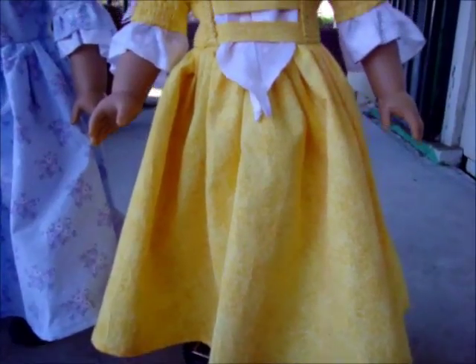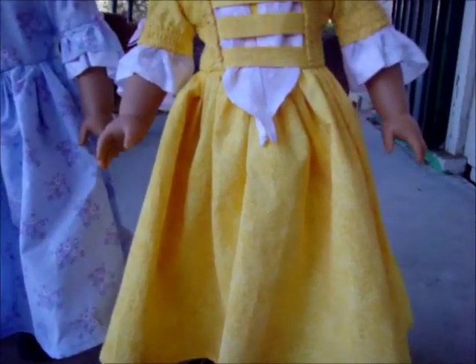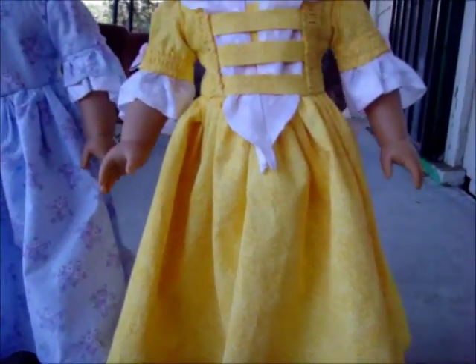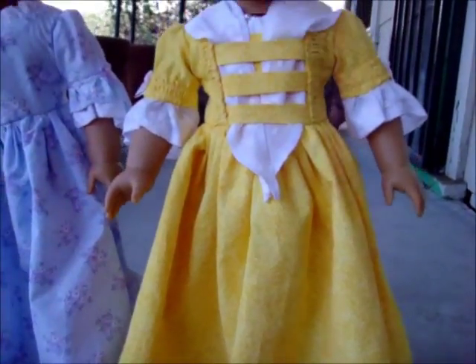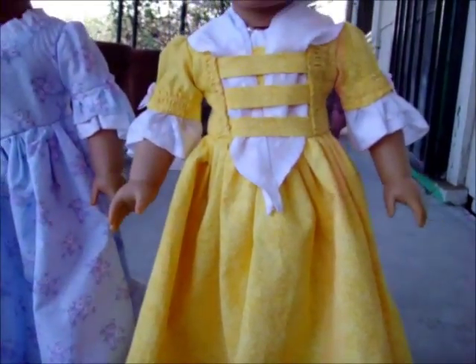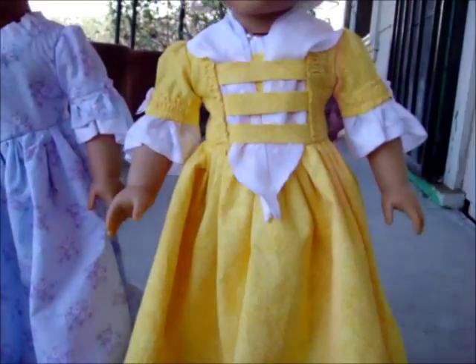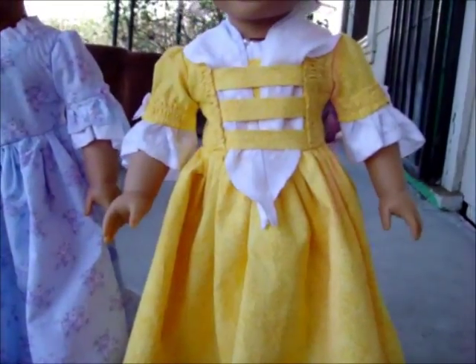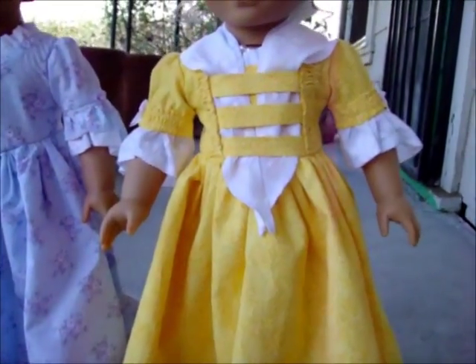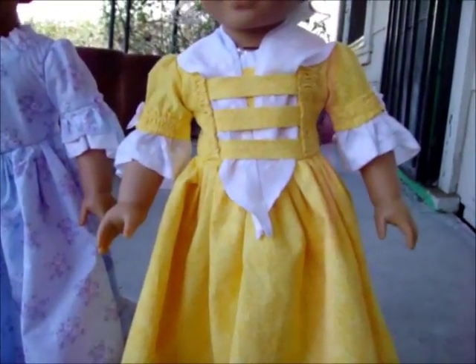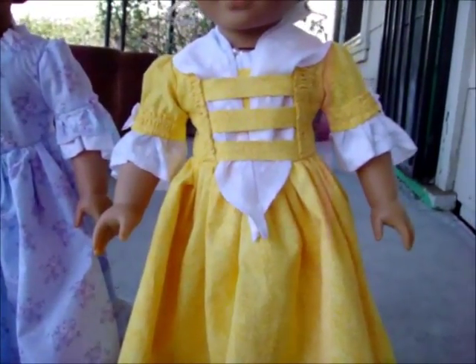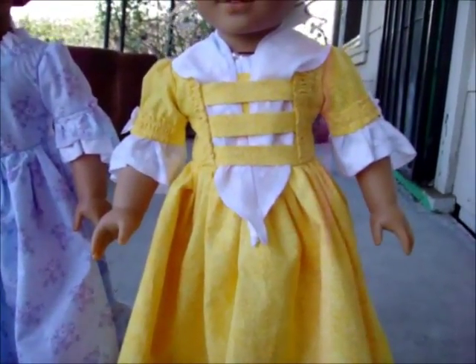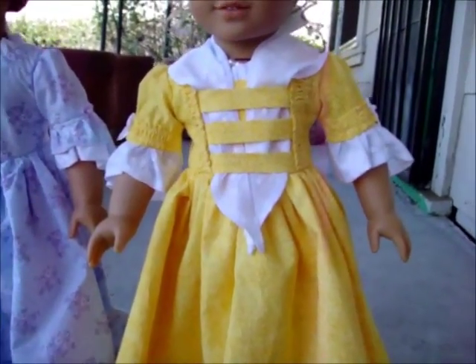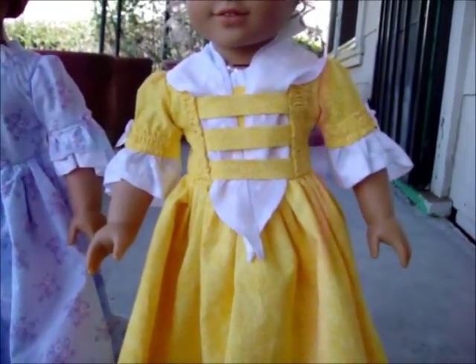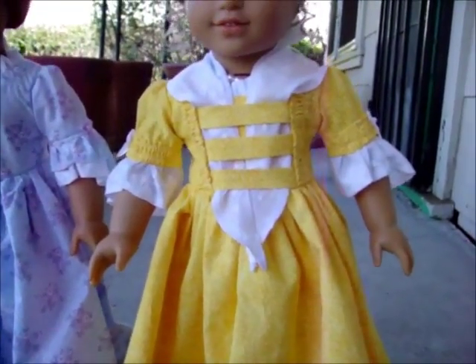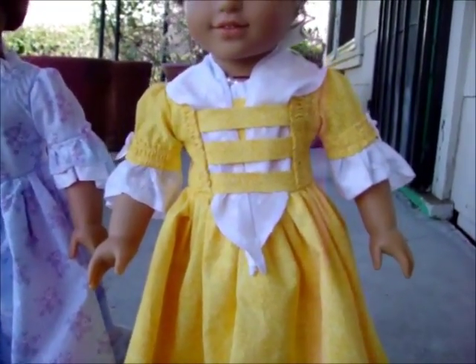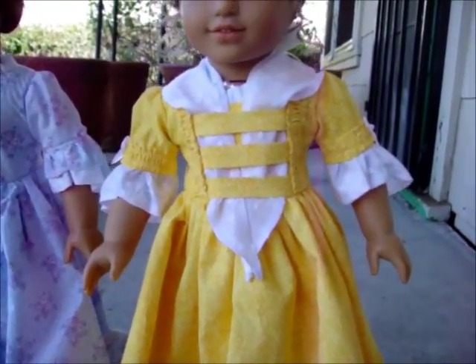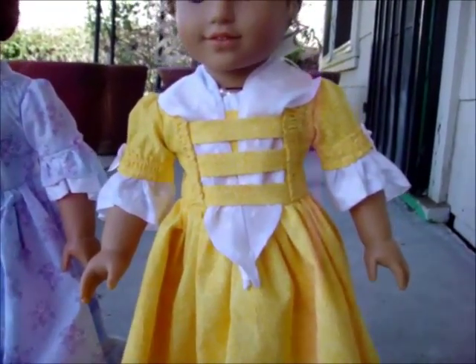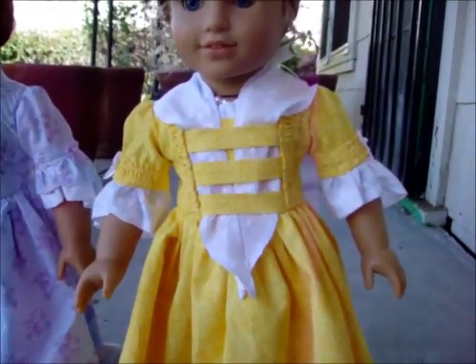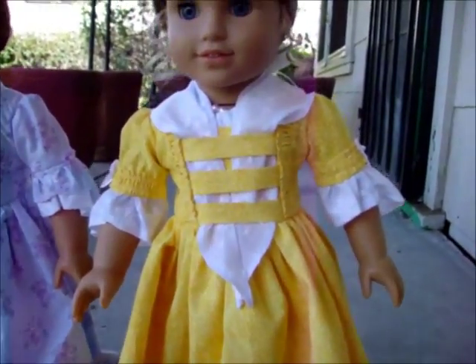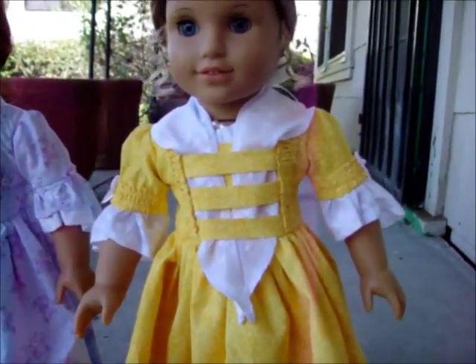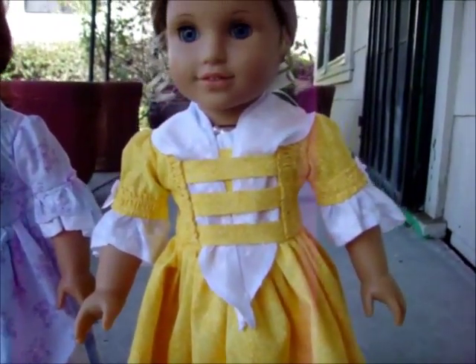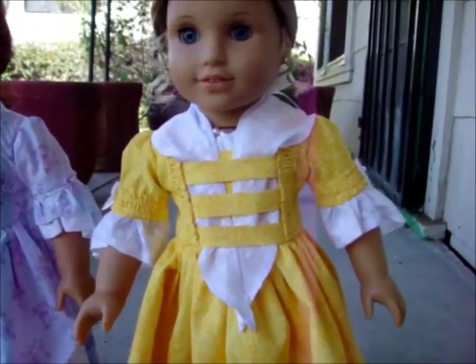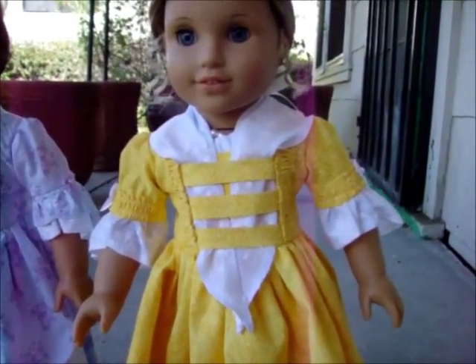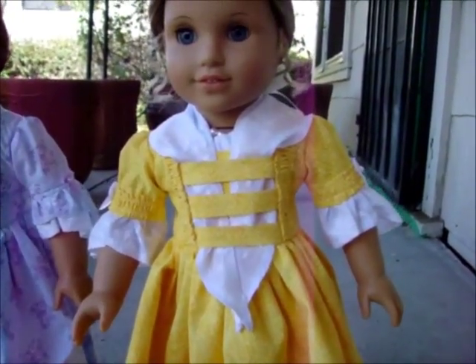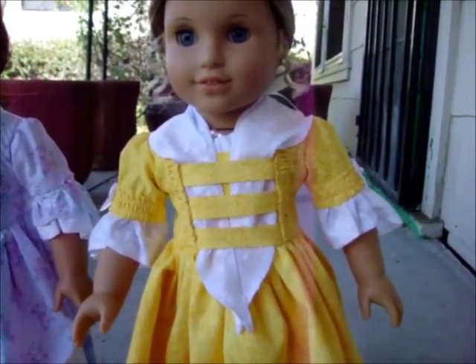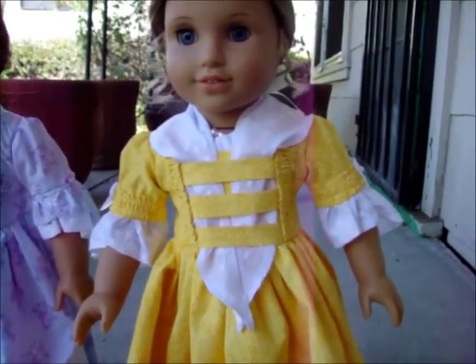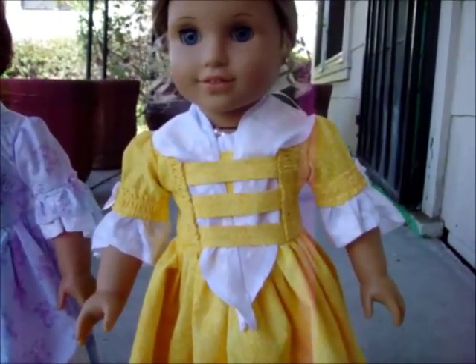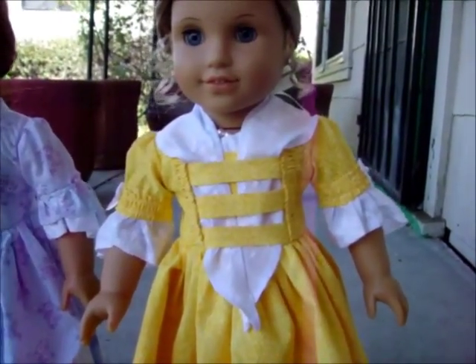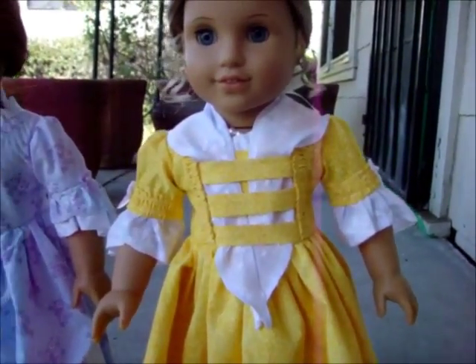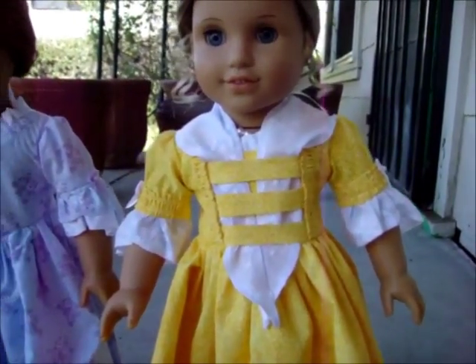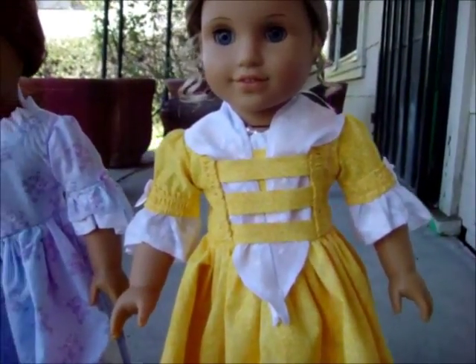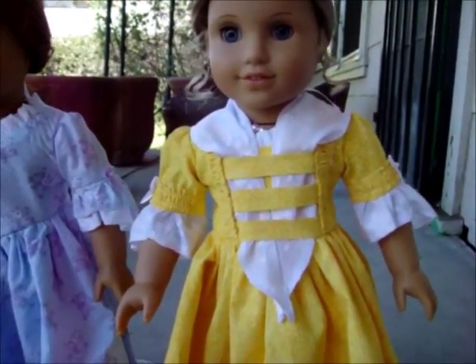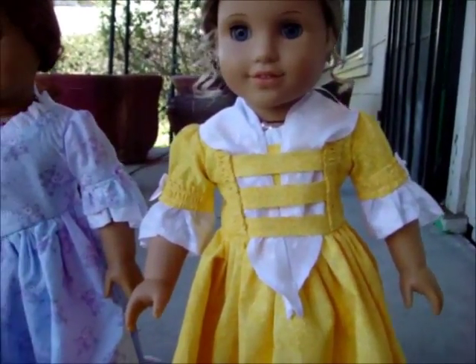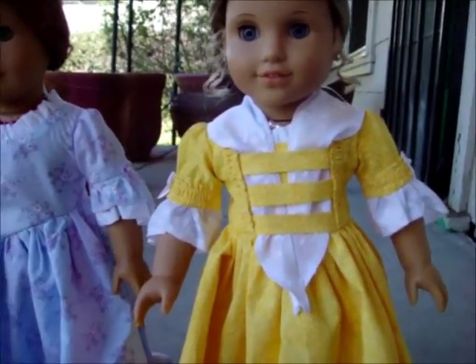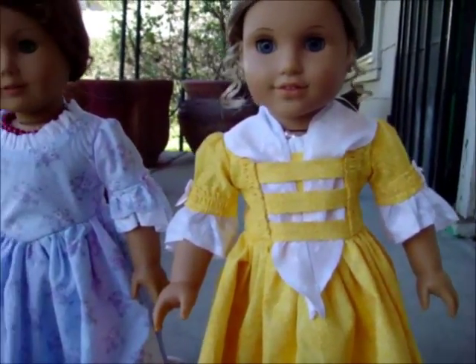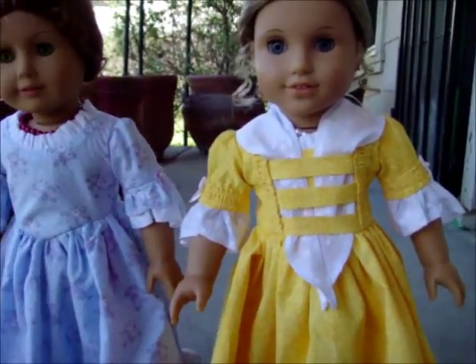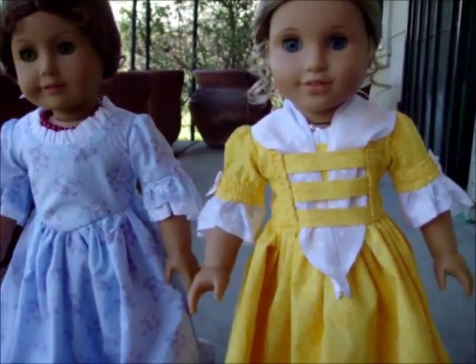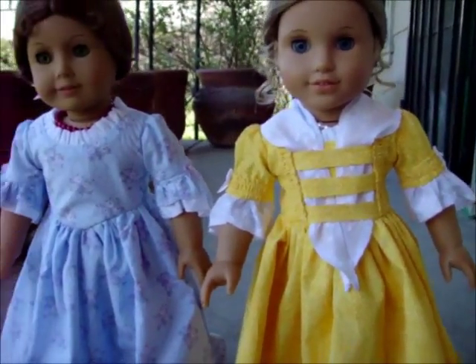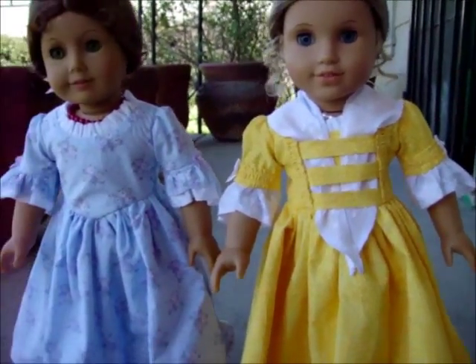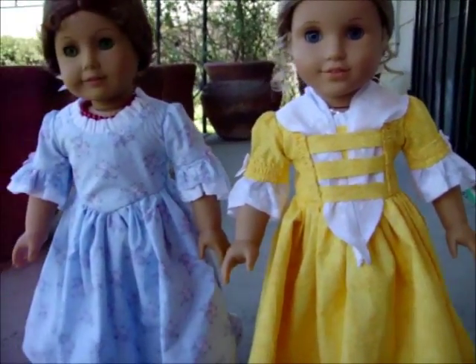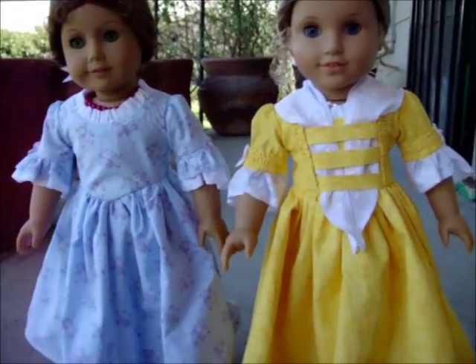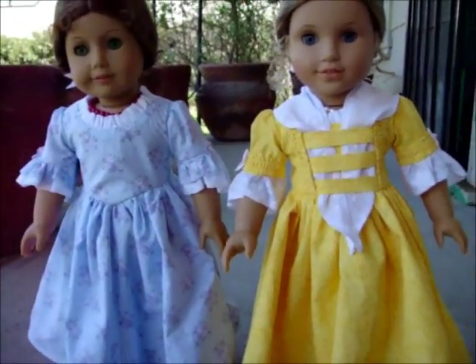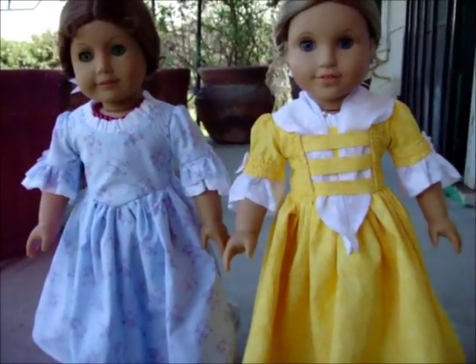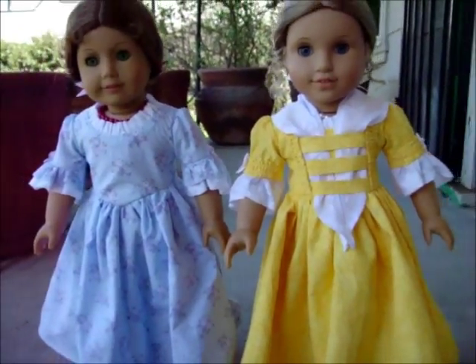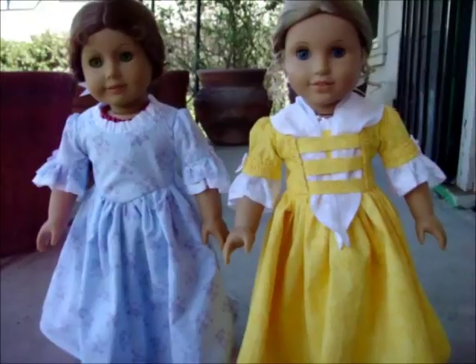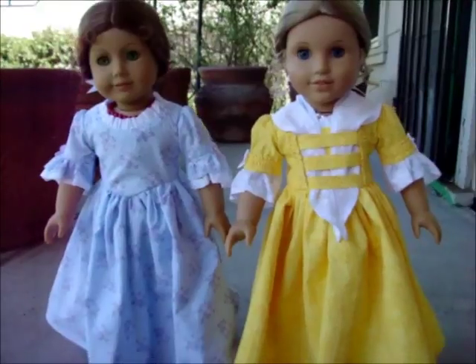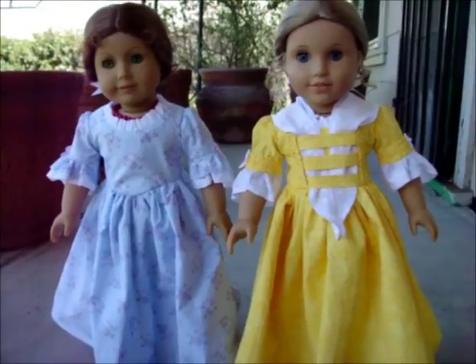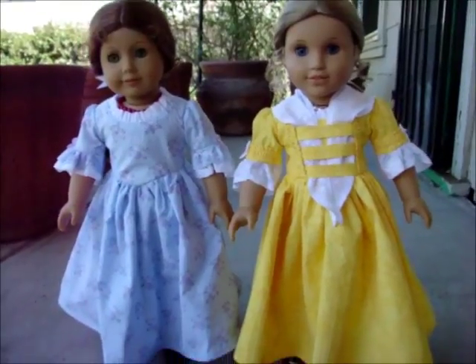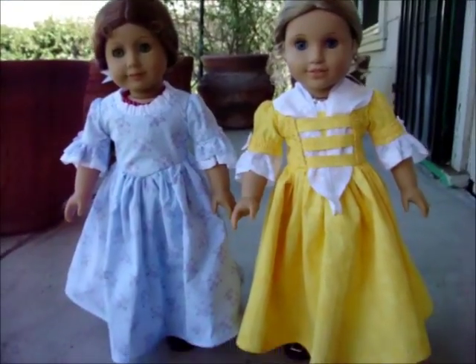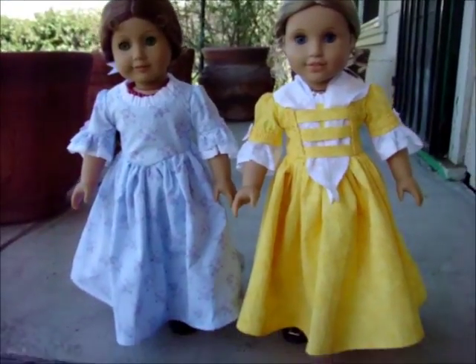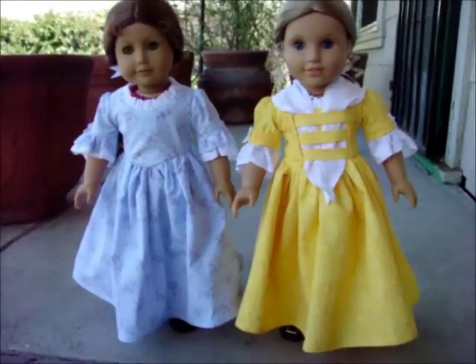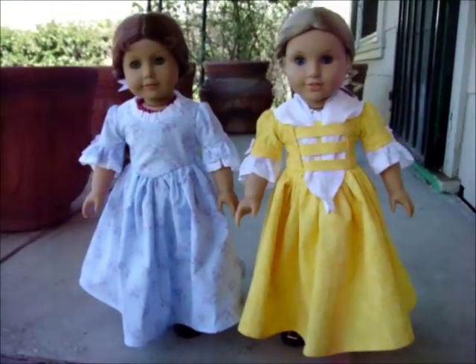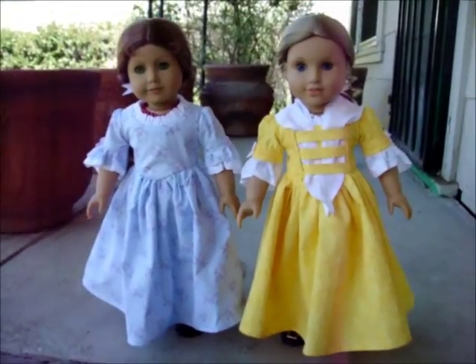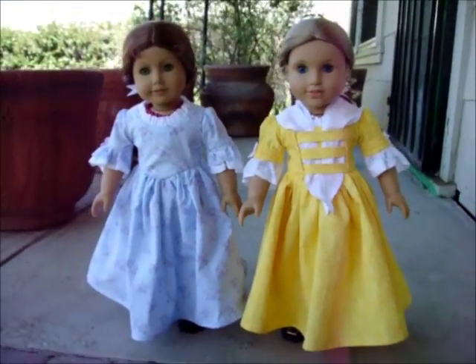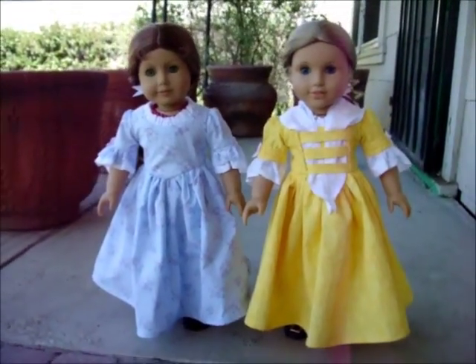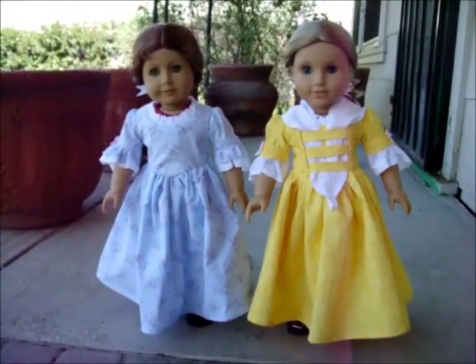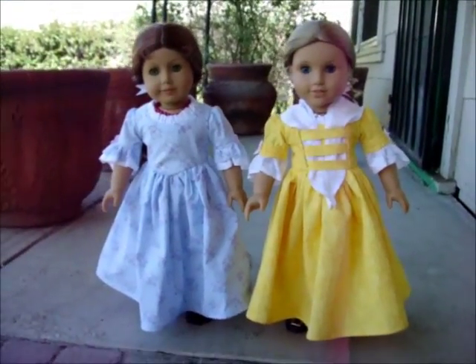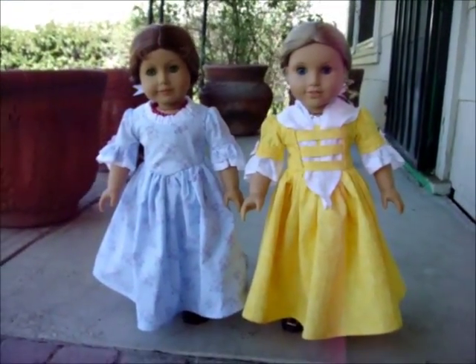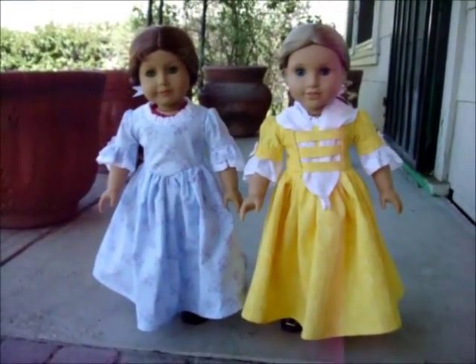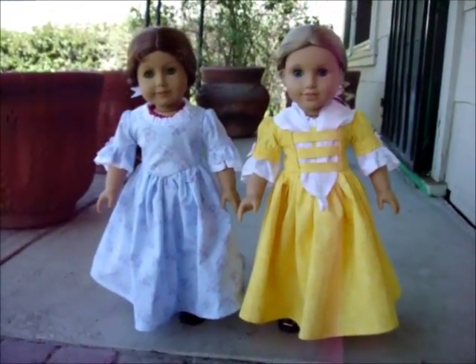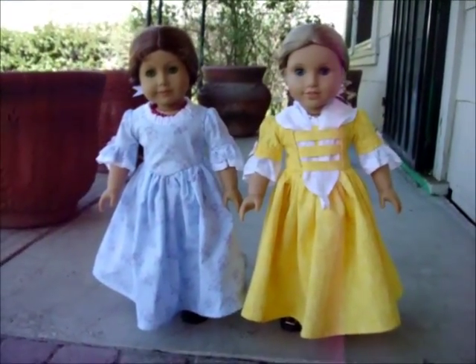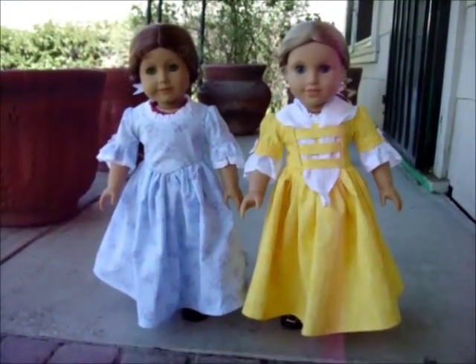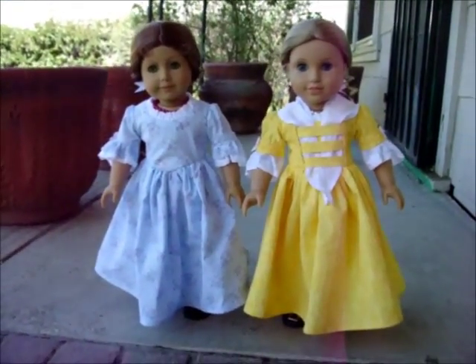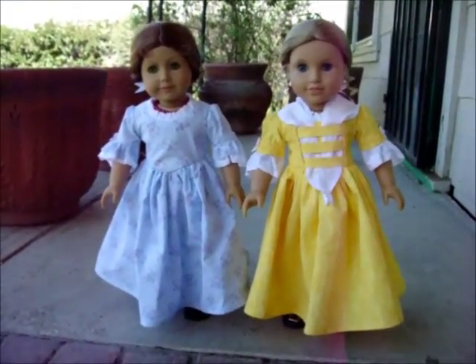And overall, they turned out really cute. I'm really happy with how they look. Thanks for watching, and I will see you next time.